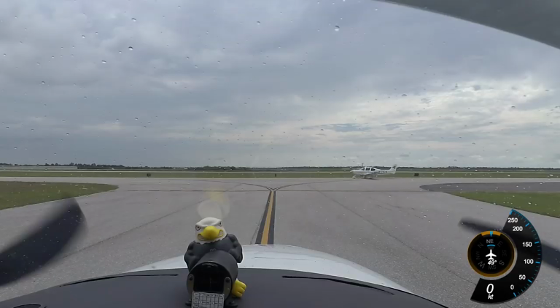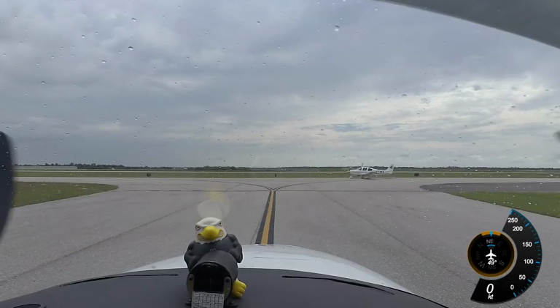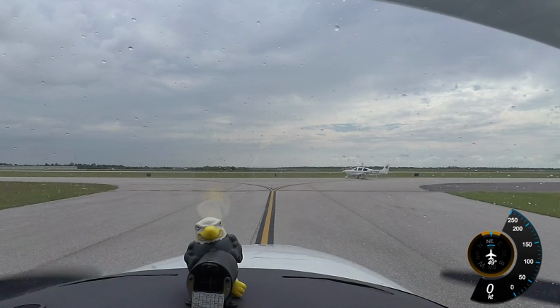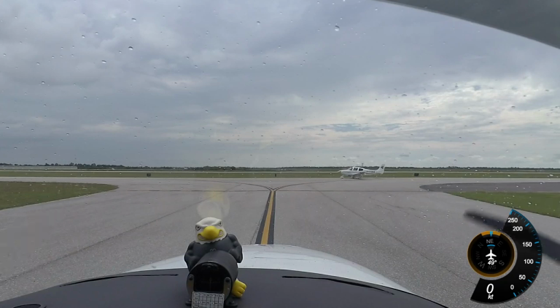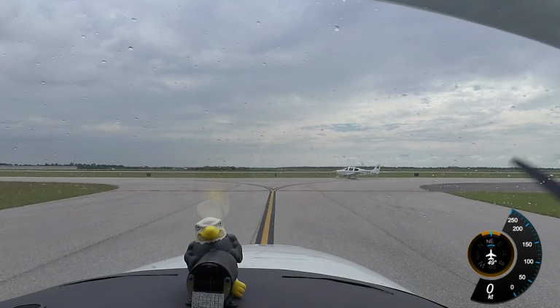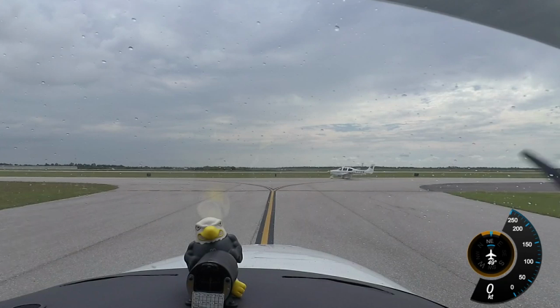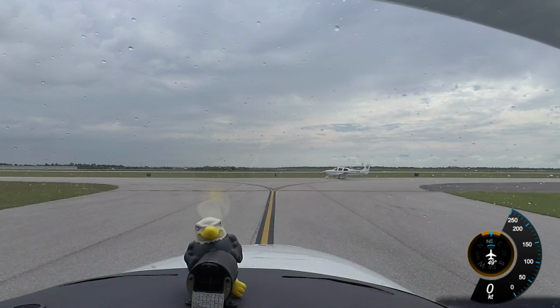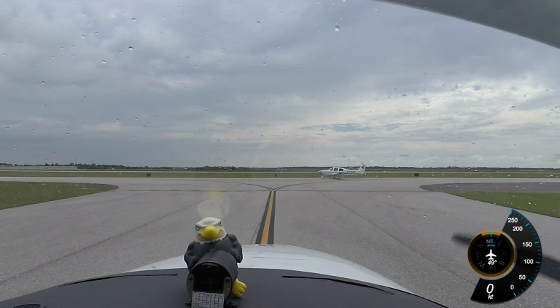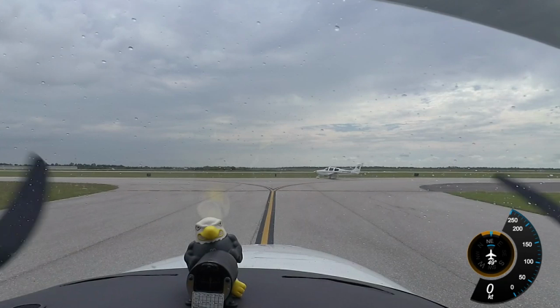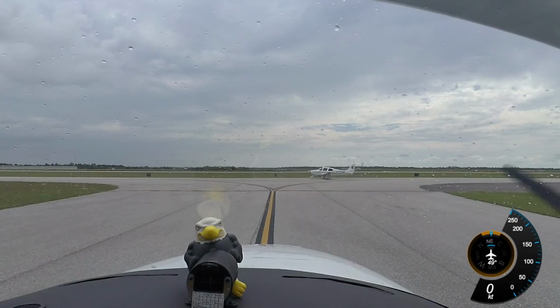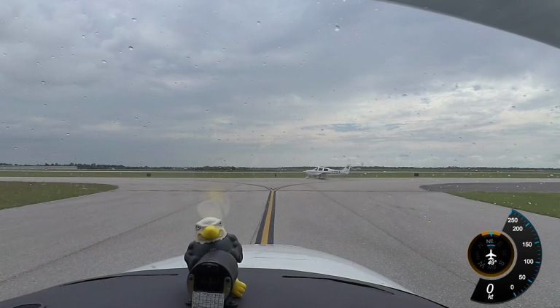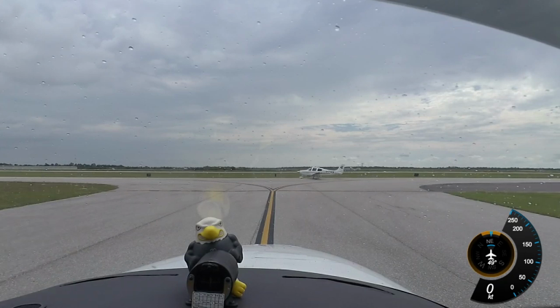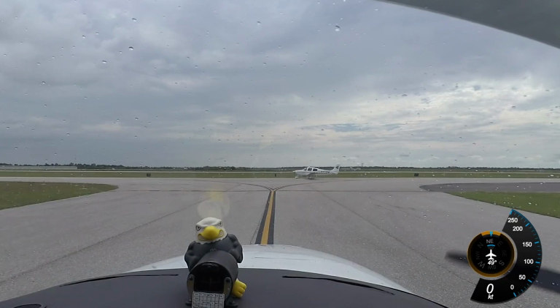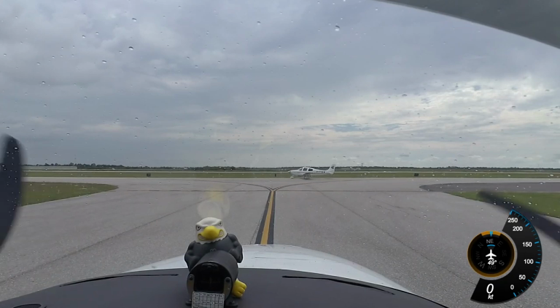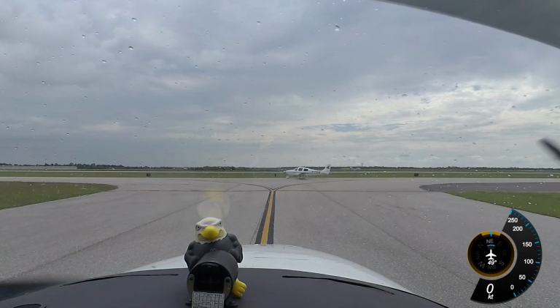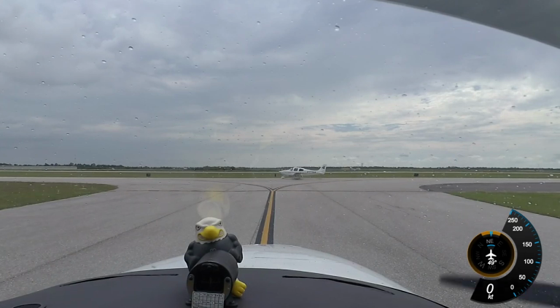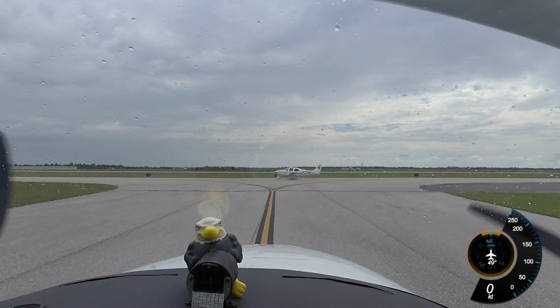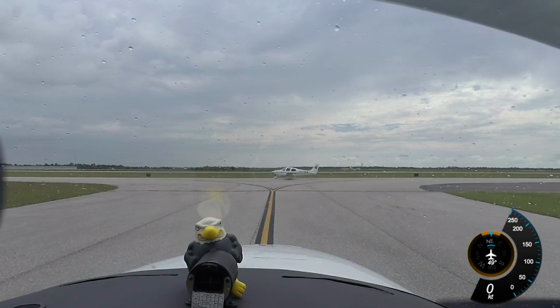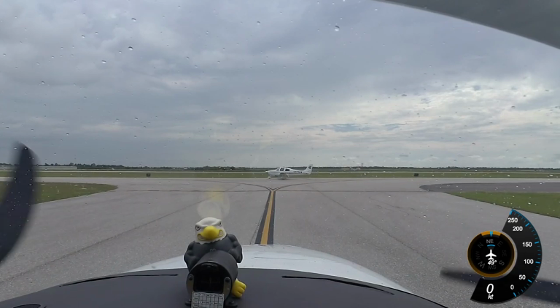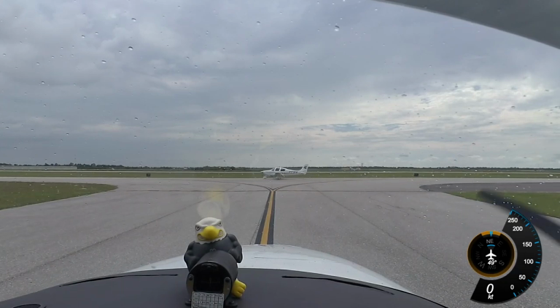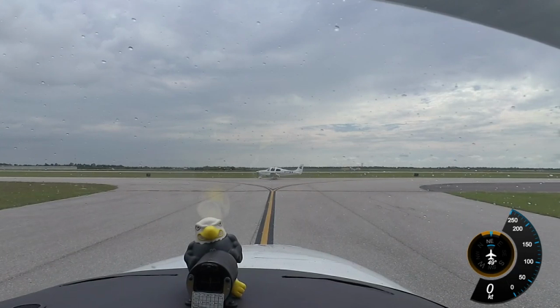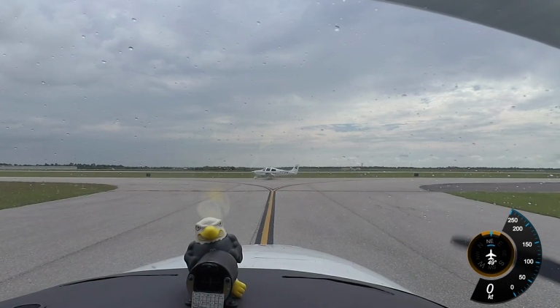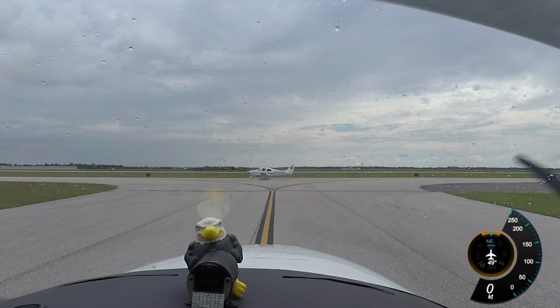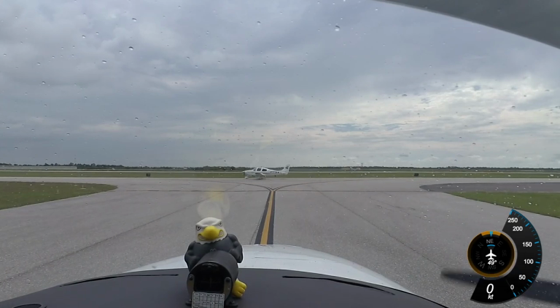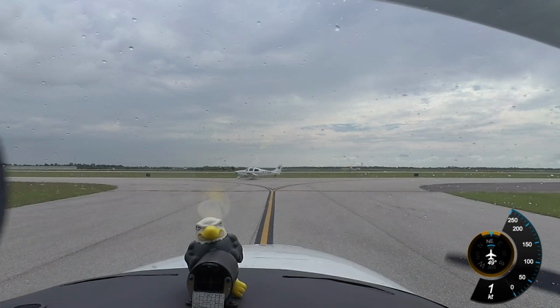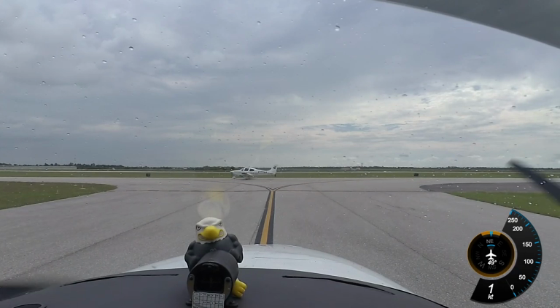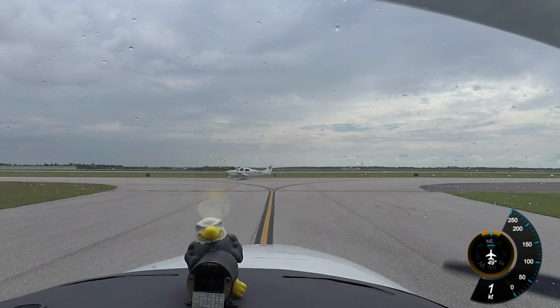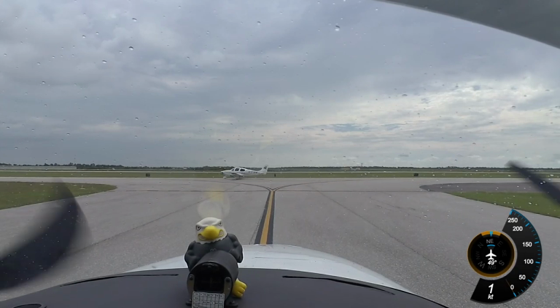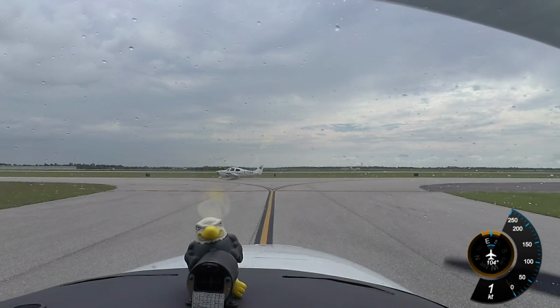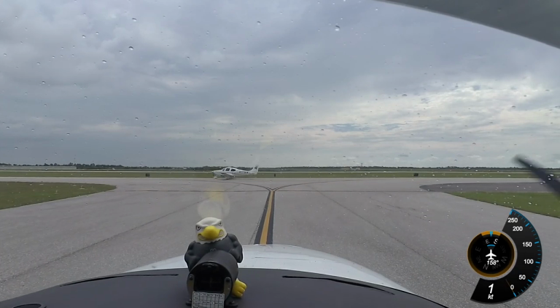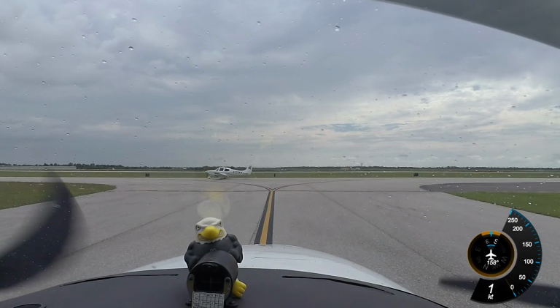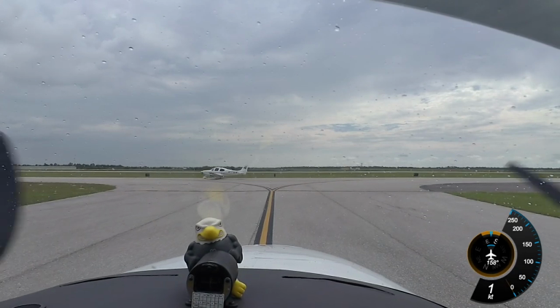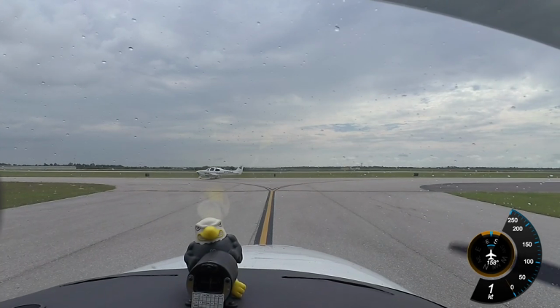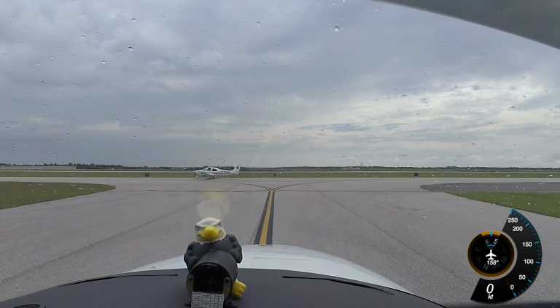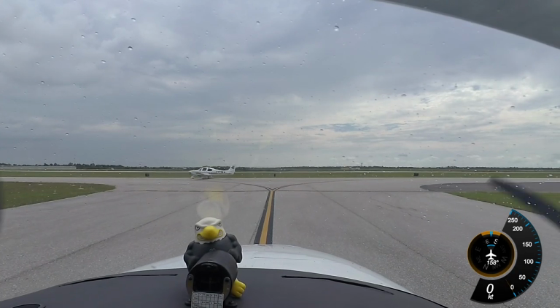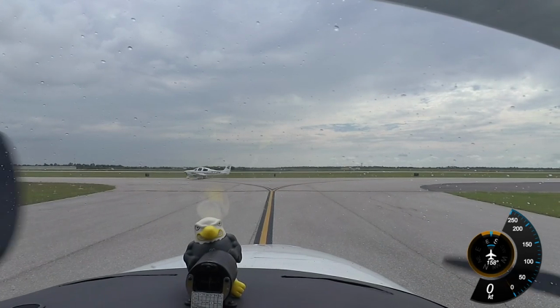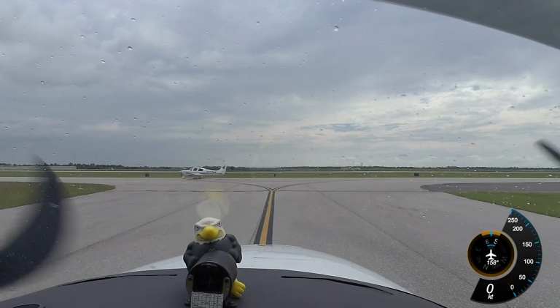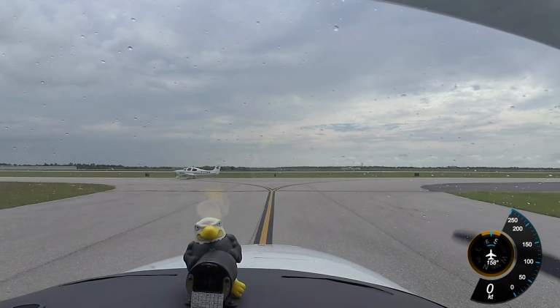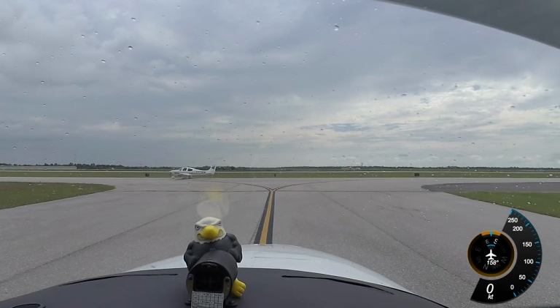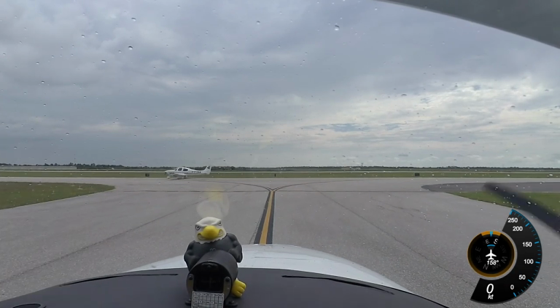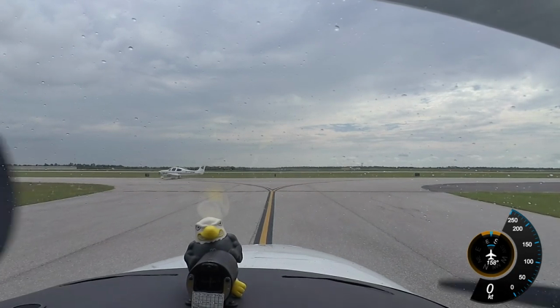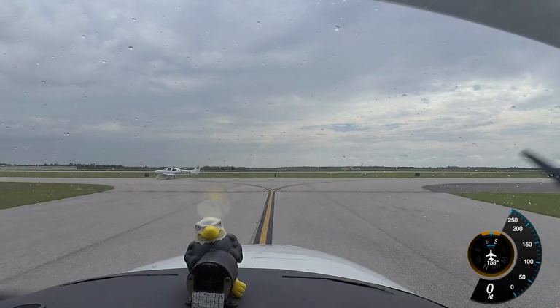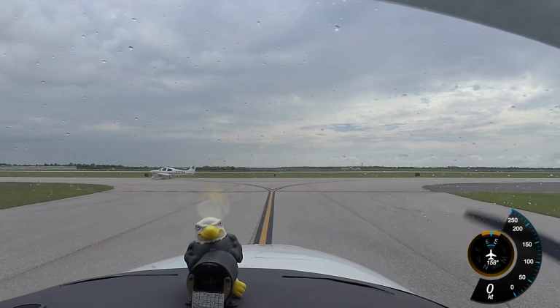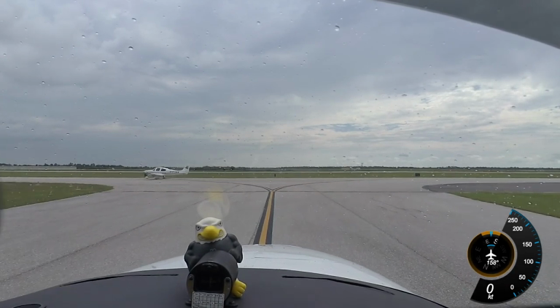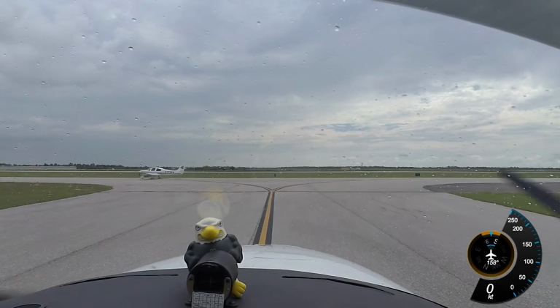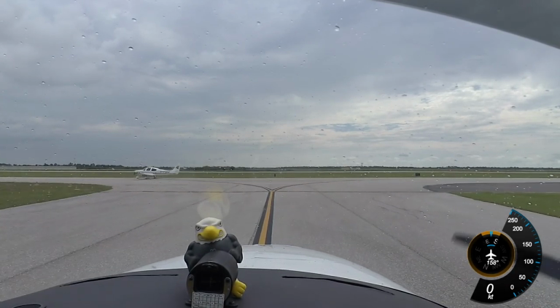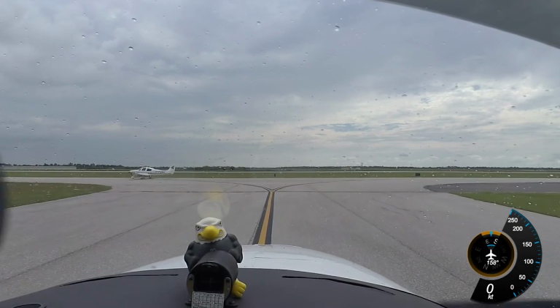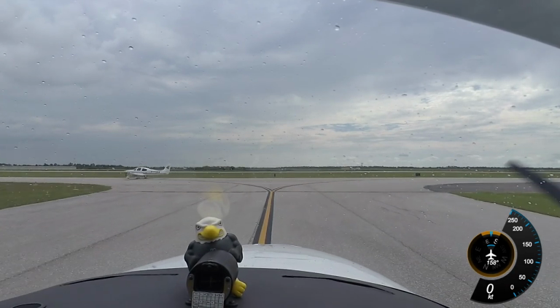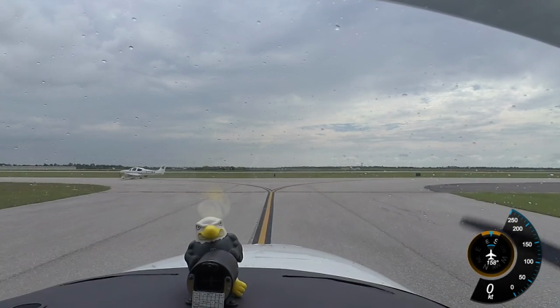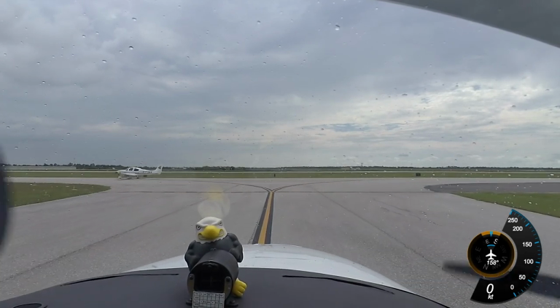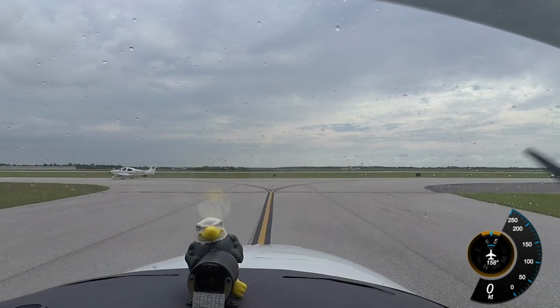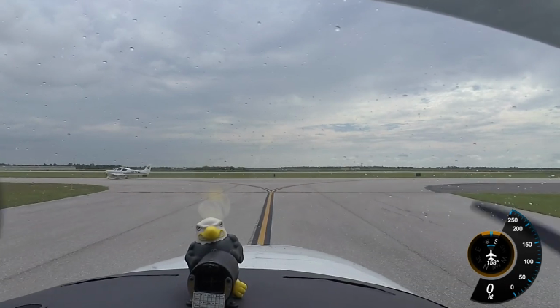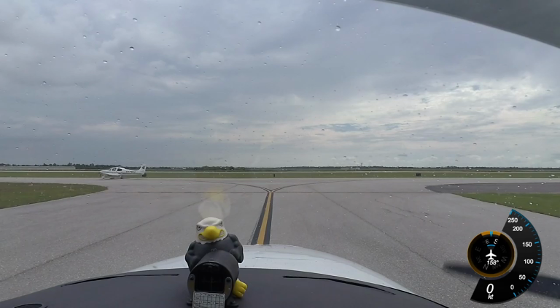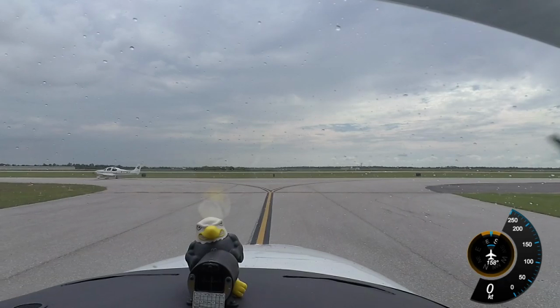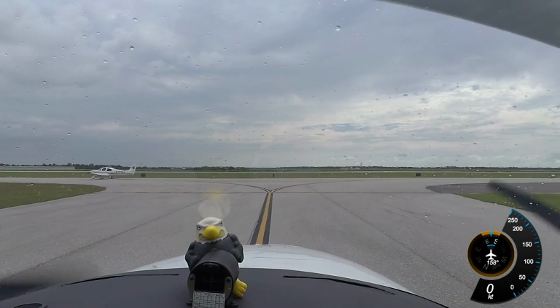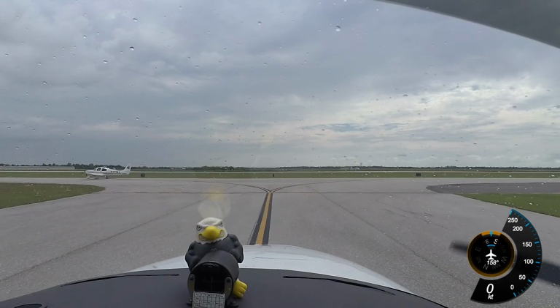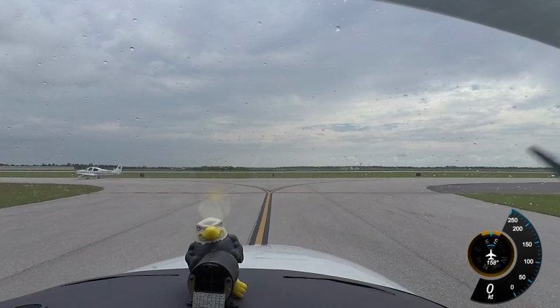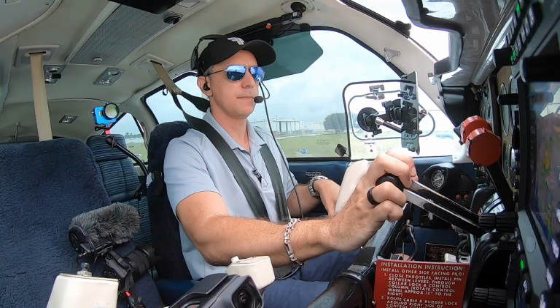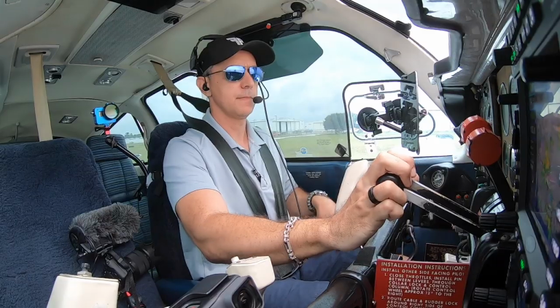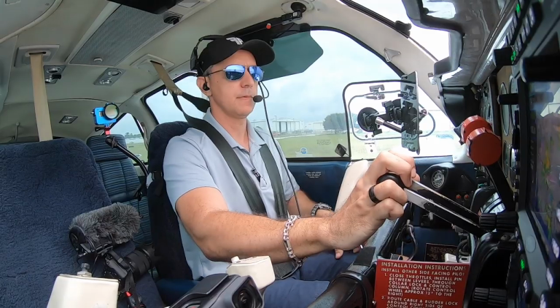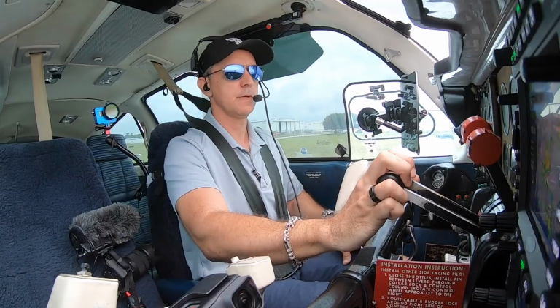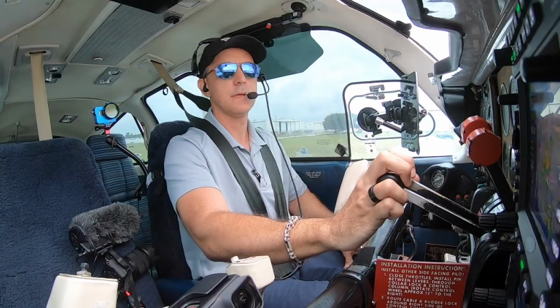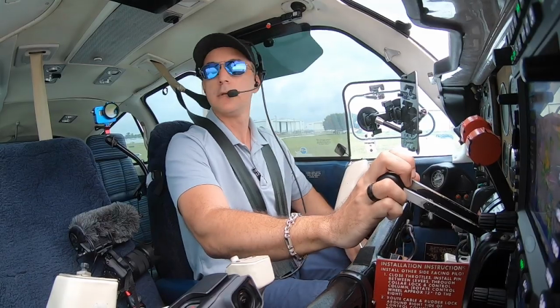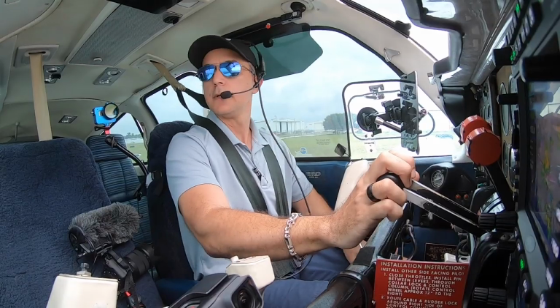Number 75 Whiskey, when you're ready, continue taxi runway 15 via Delta. Runway 15 via Delta, and I'll be ready to go at the end. Roger.